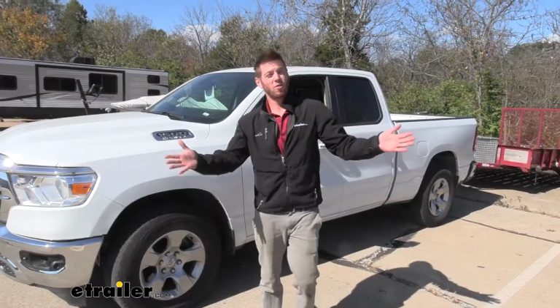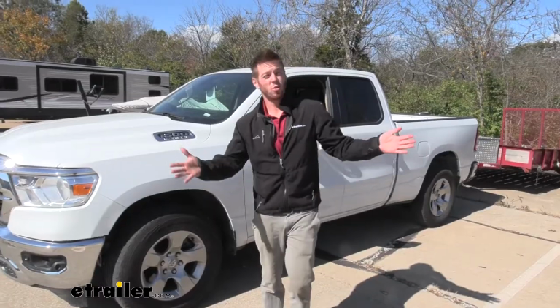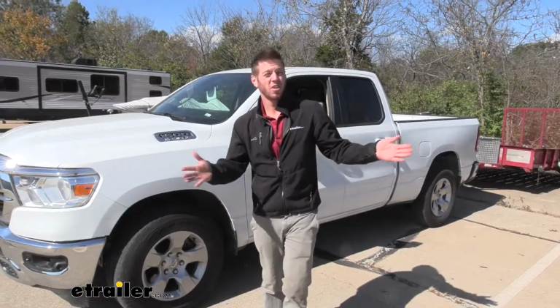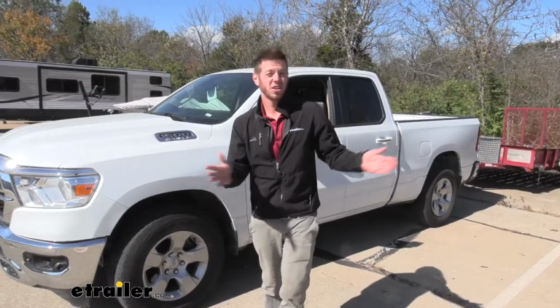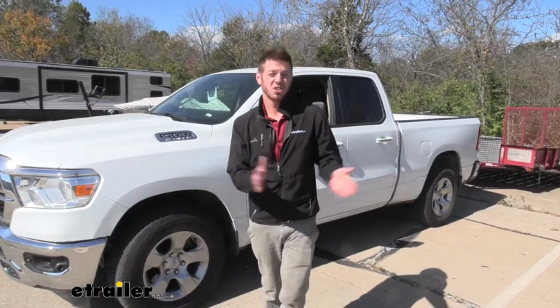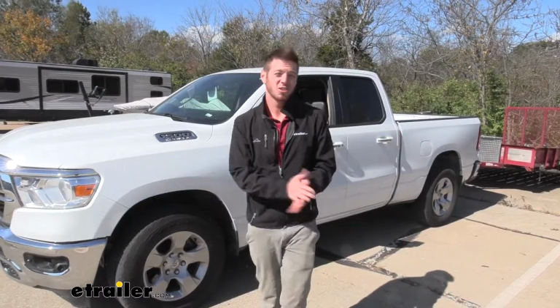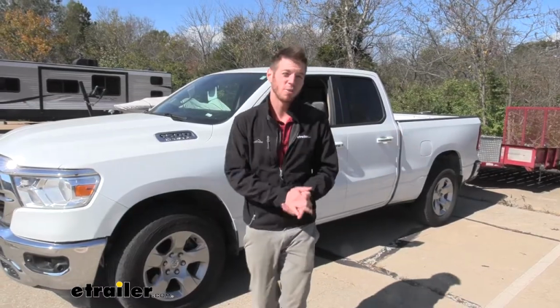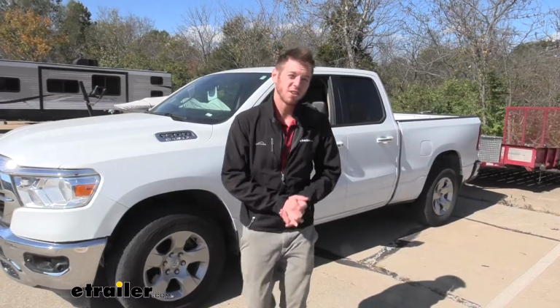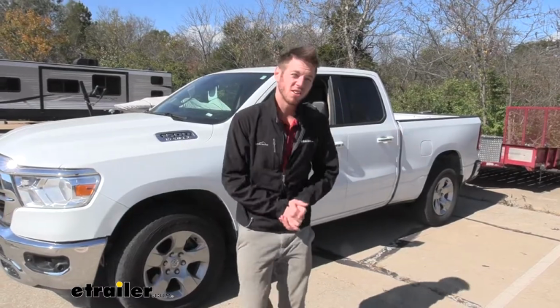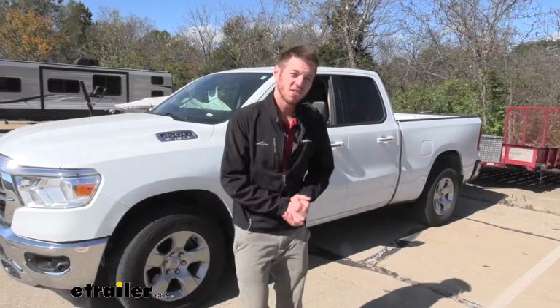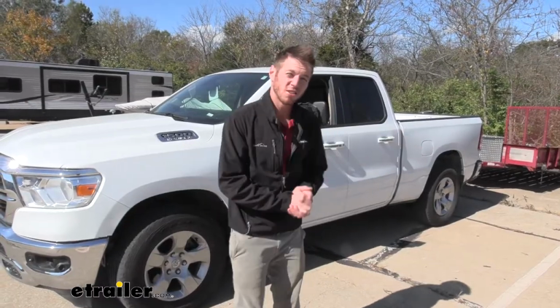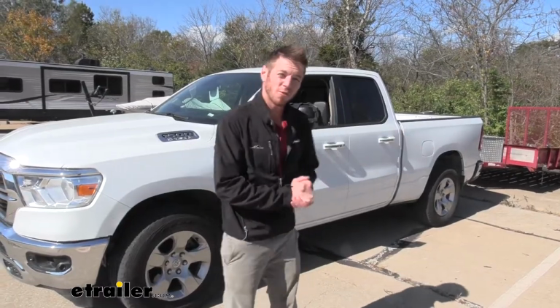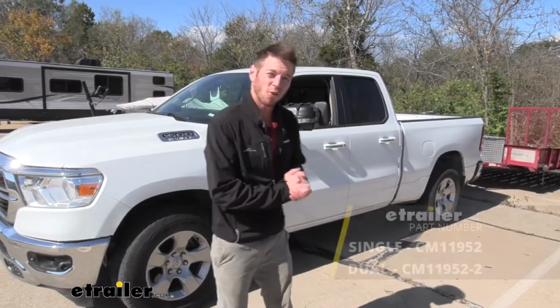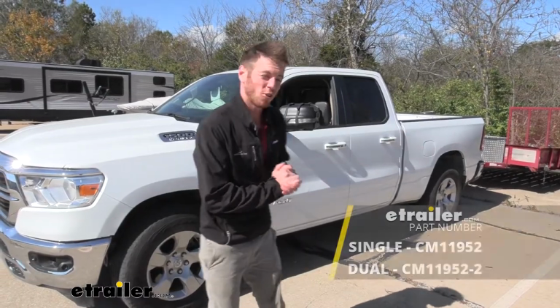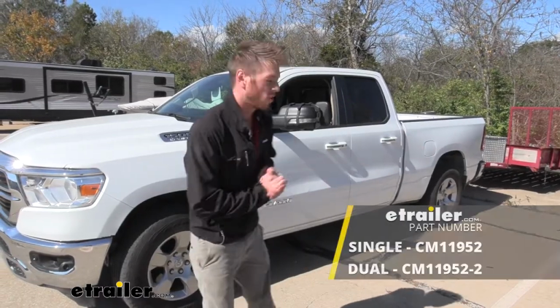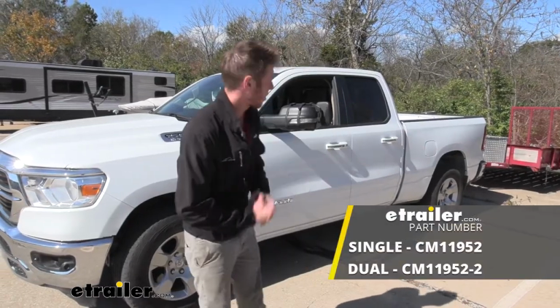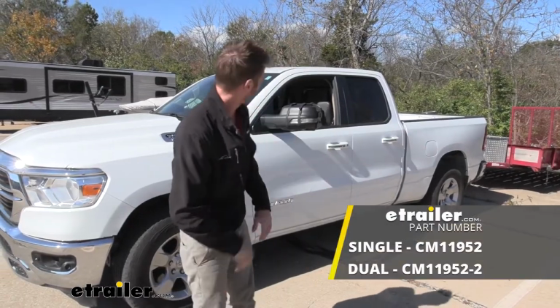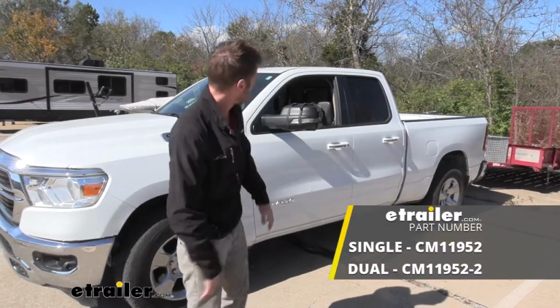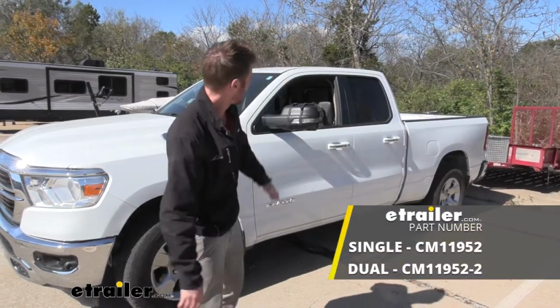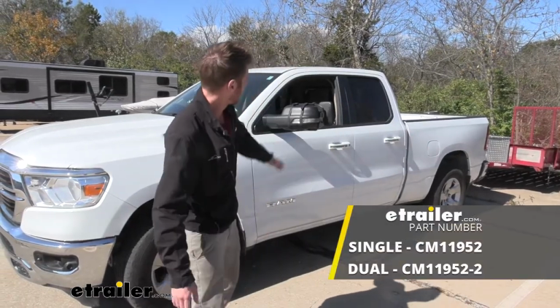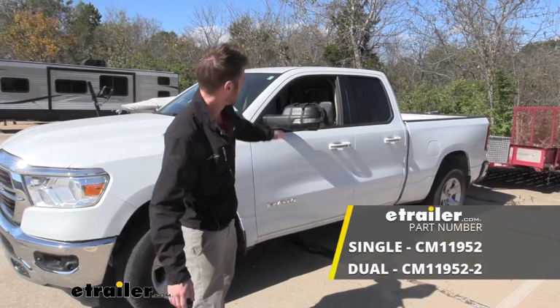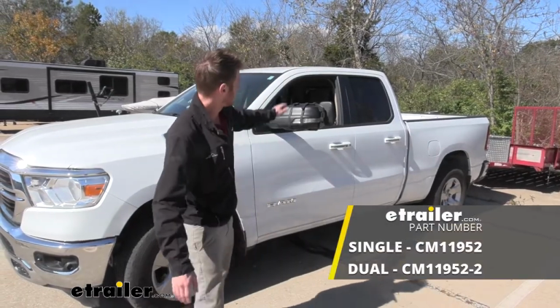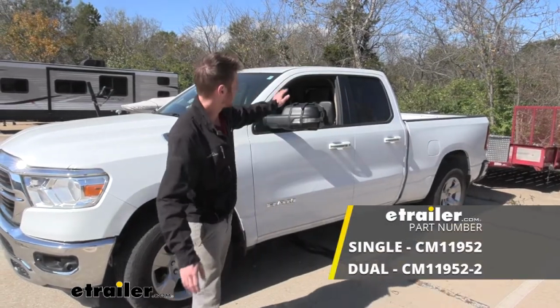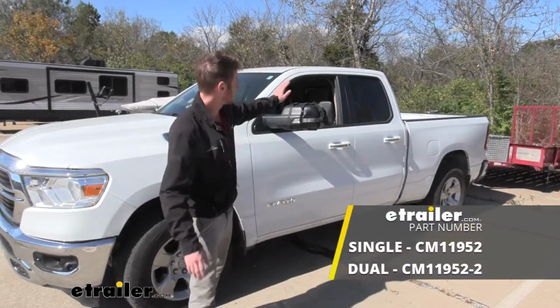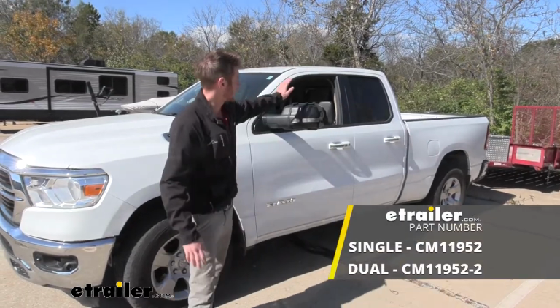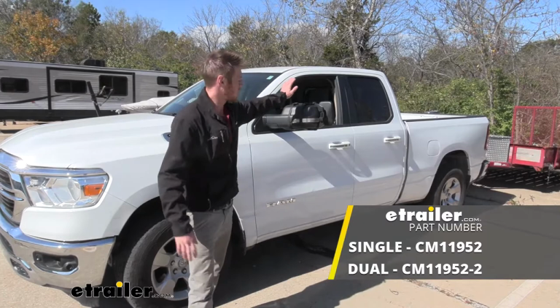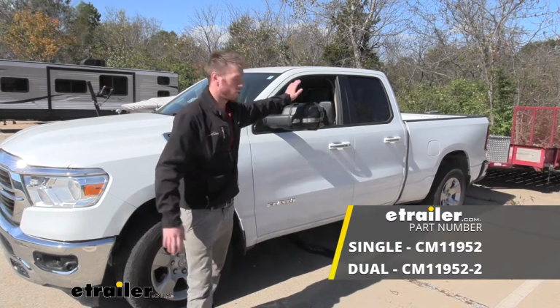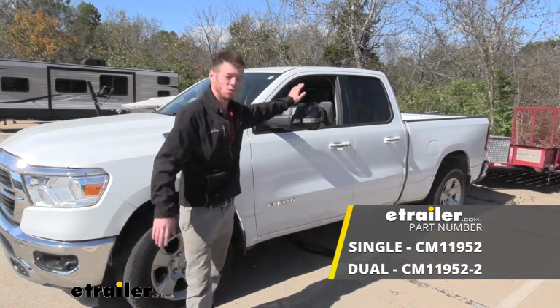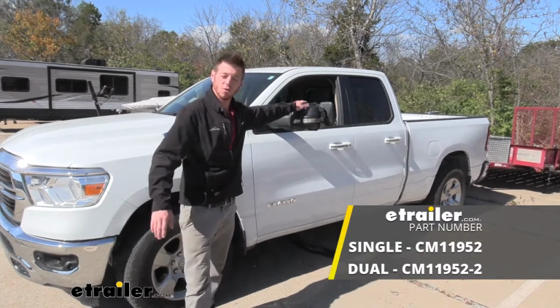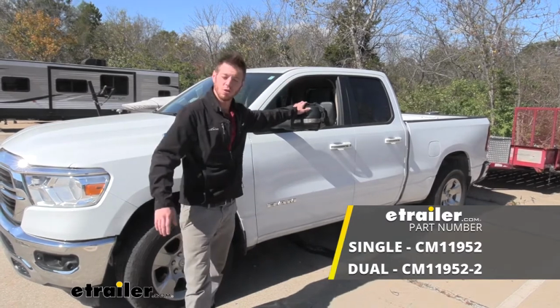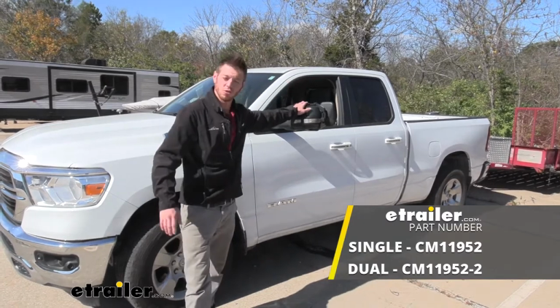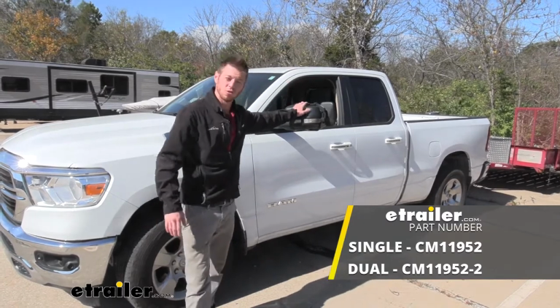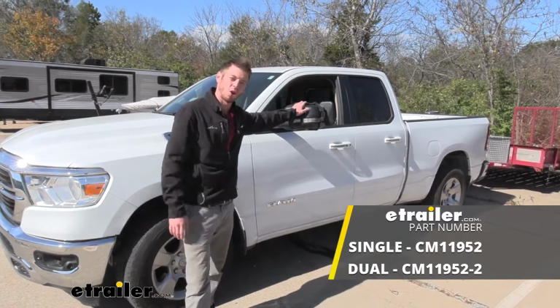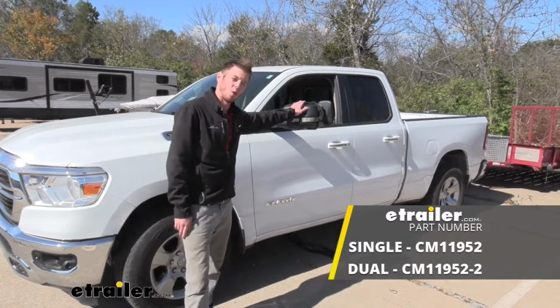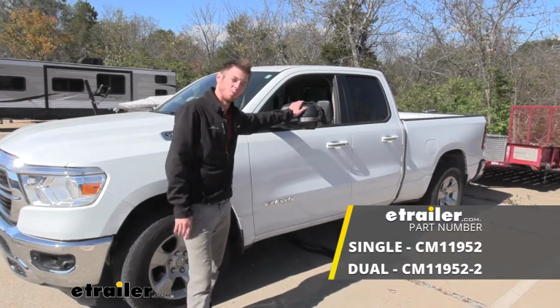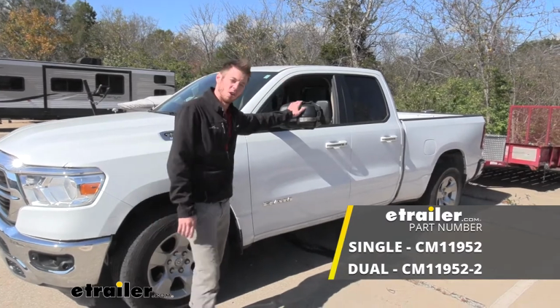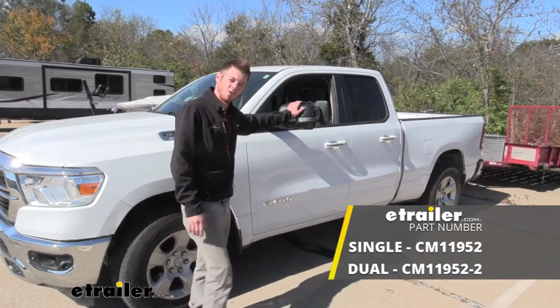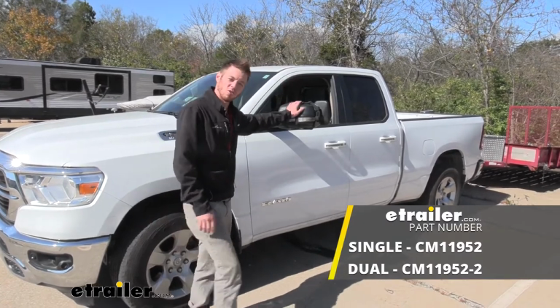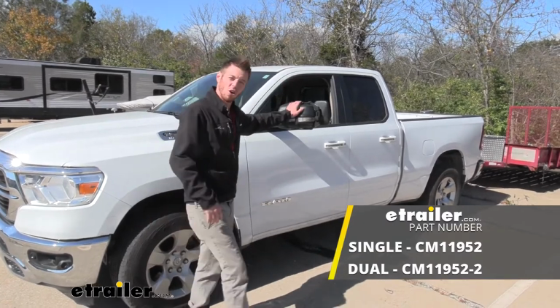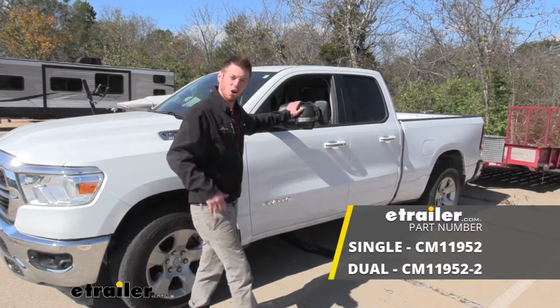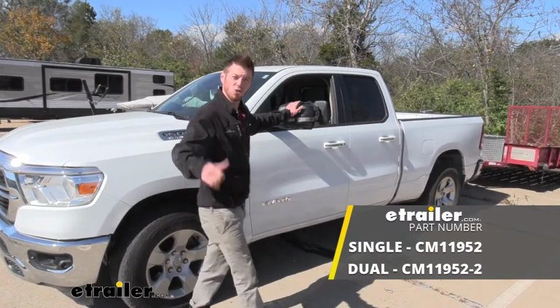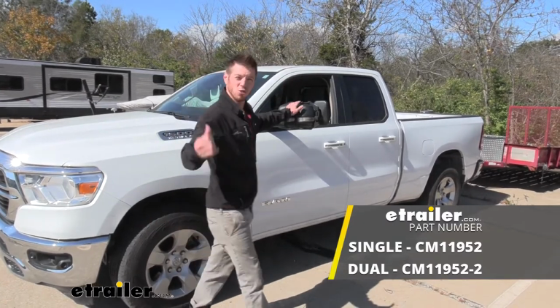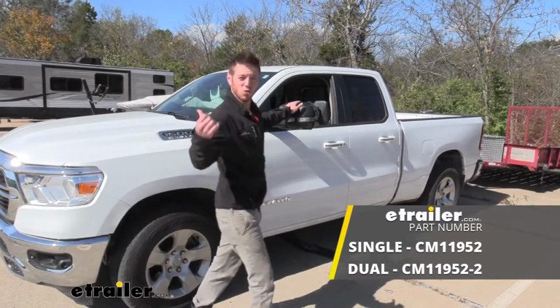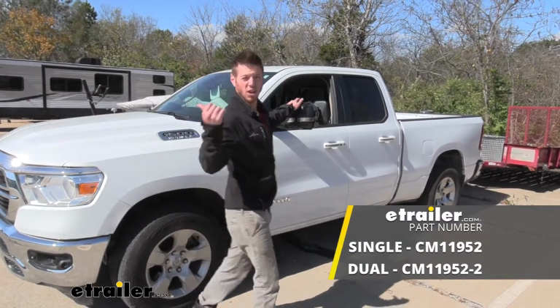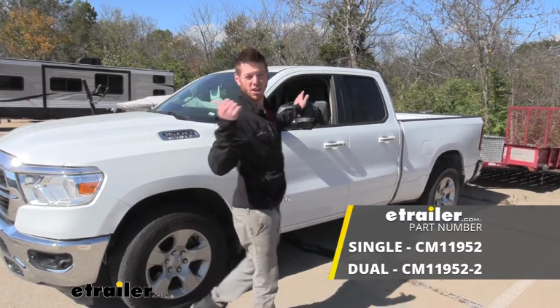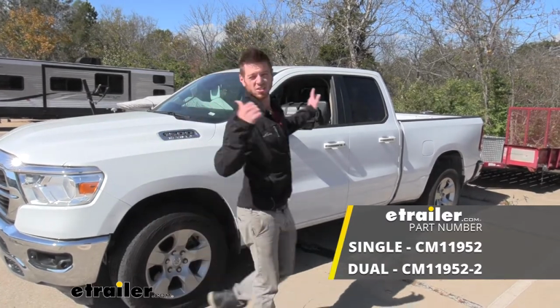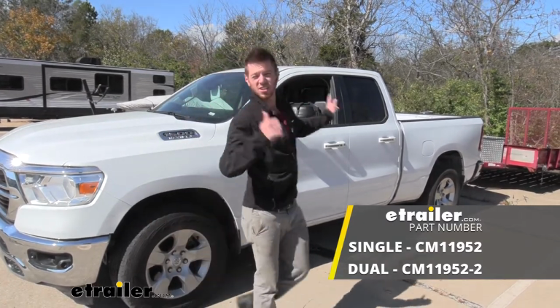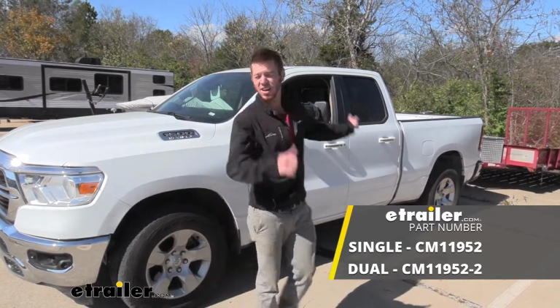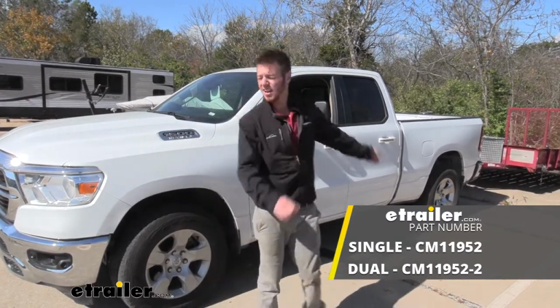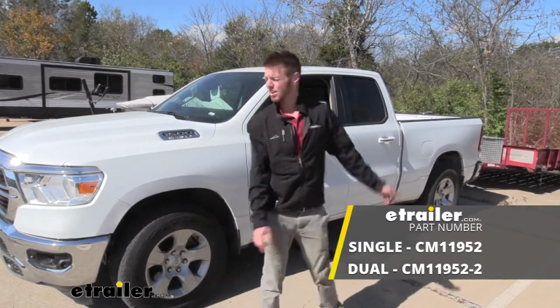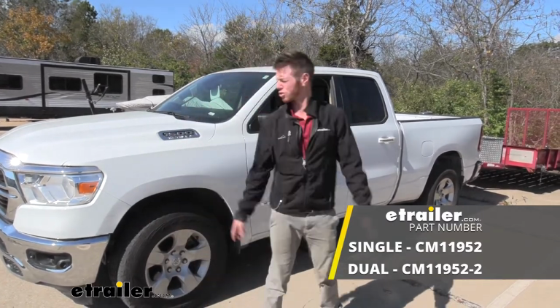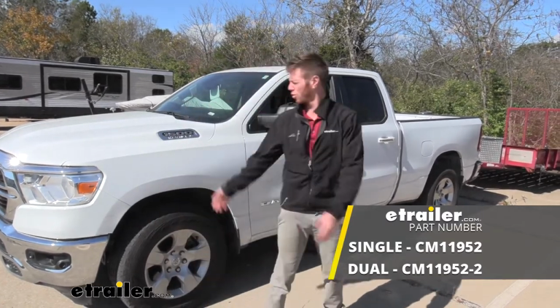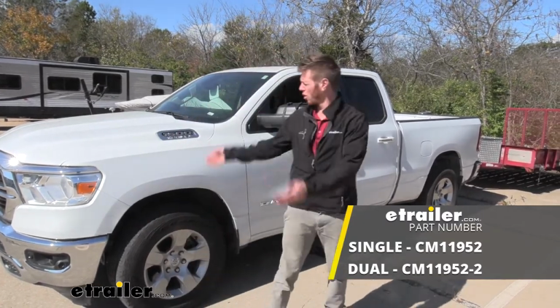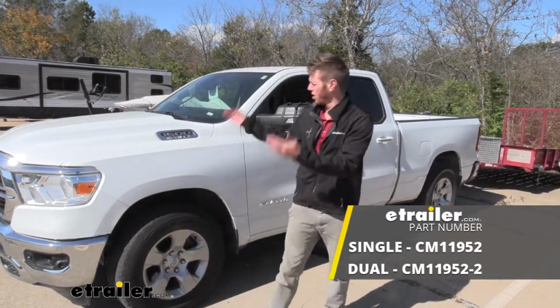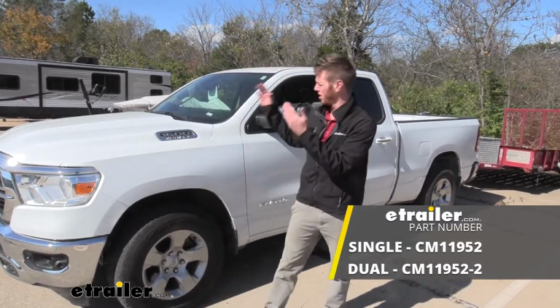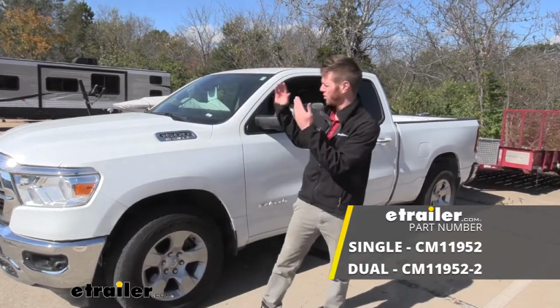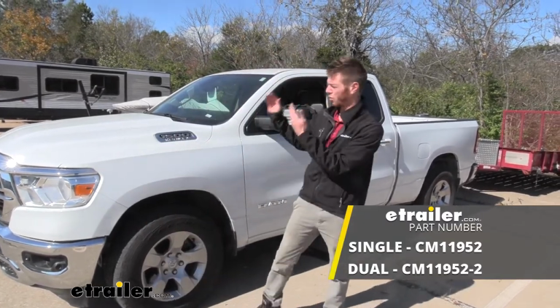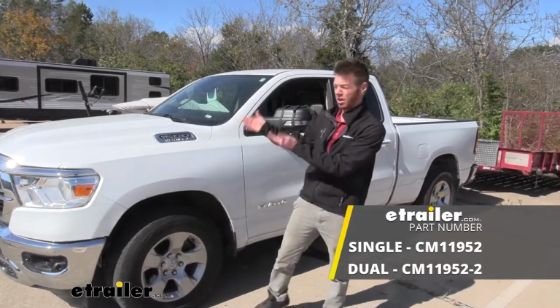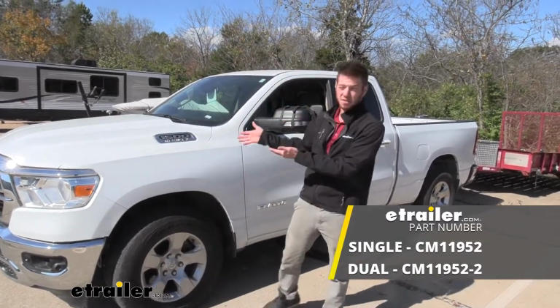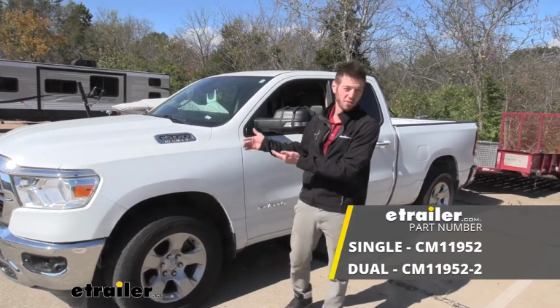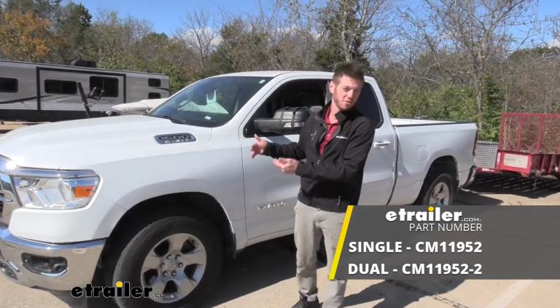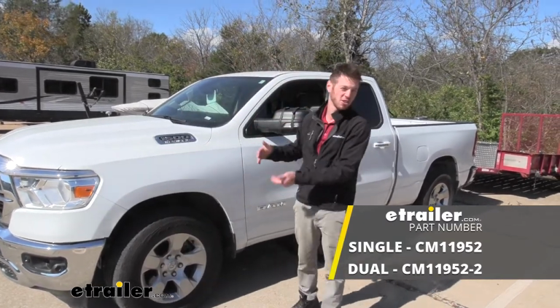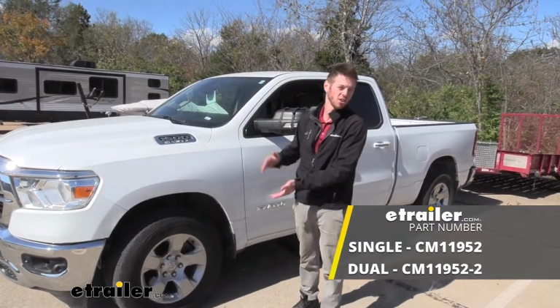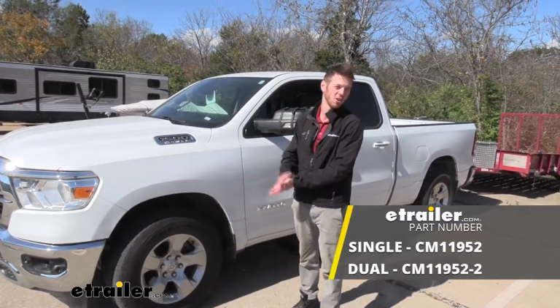Well everyone, that just about does it for a look at the SEPA Universal Towing Mirrors on our 2020 Ram 1500.